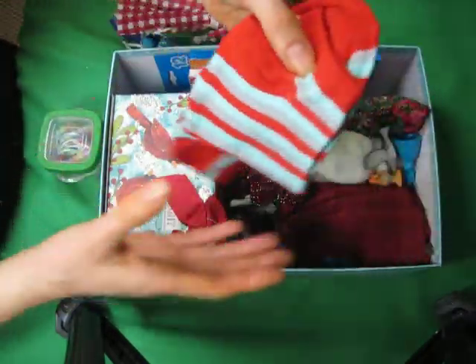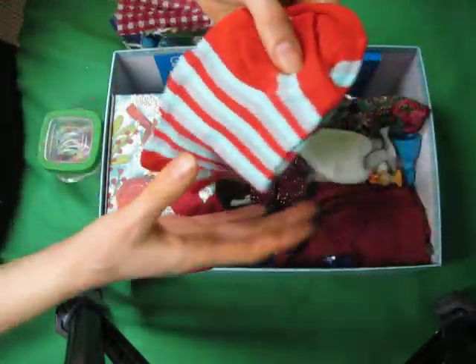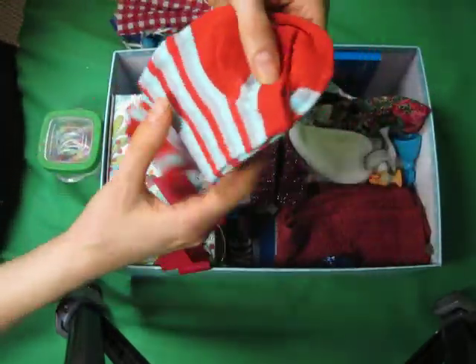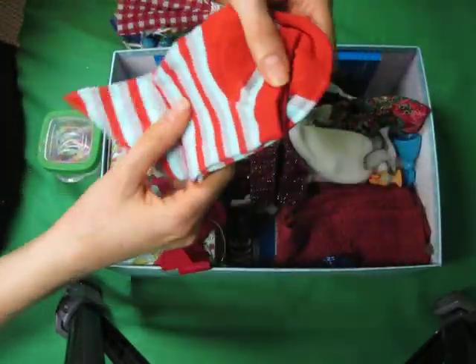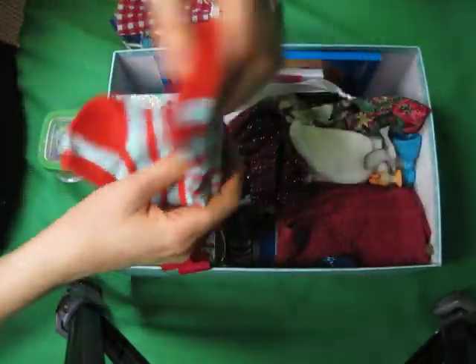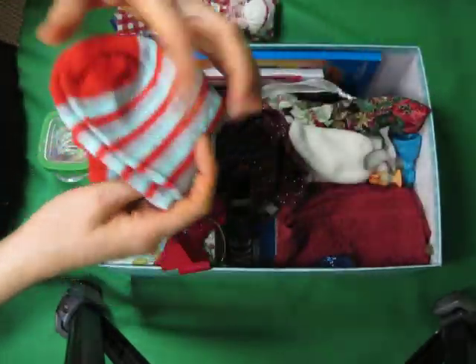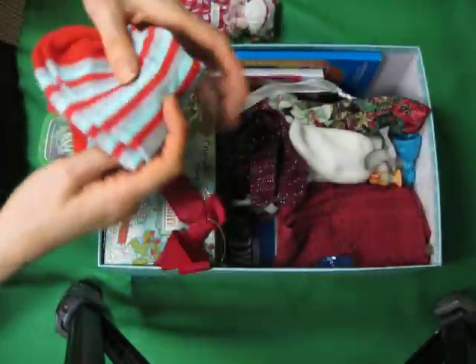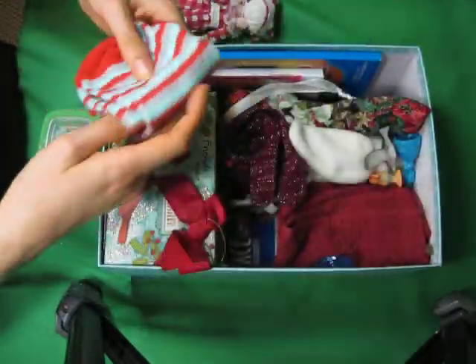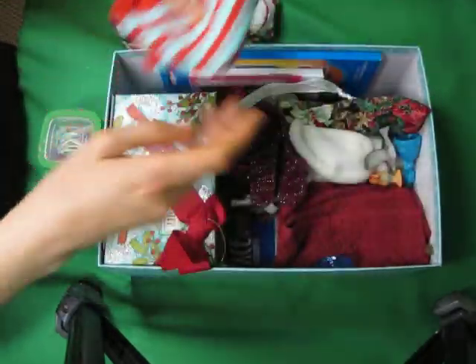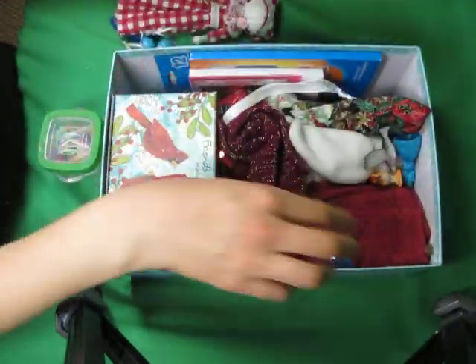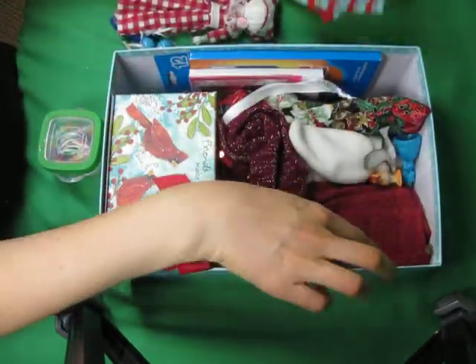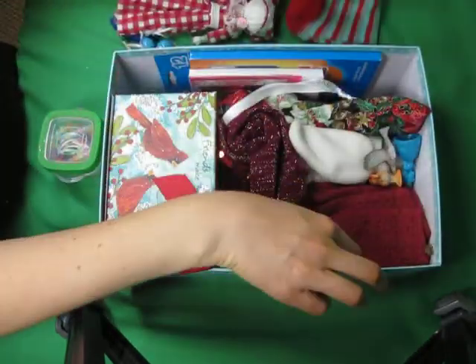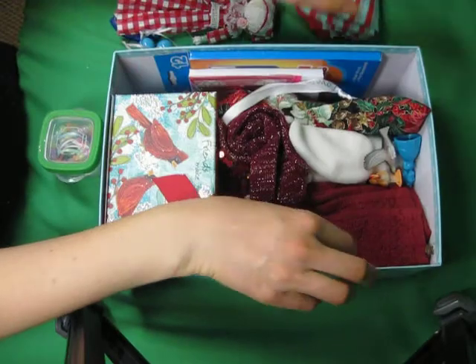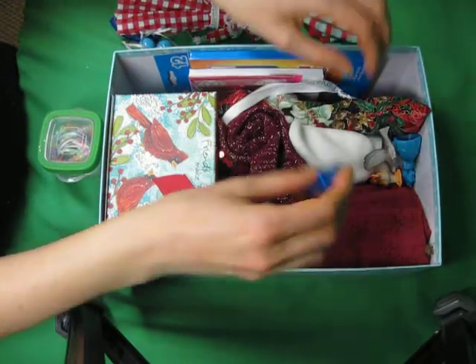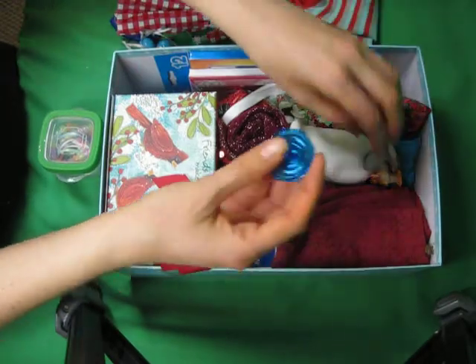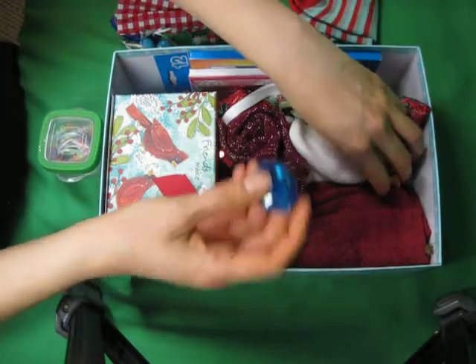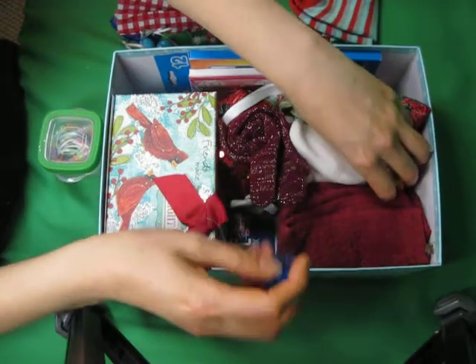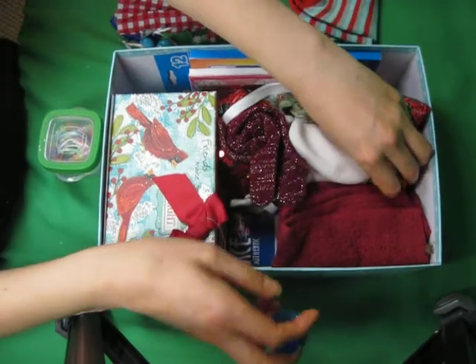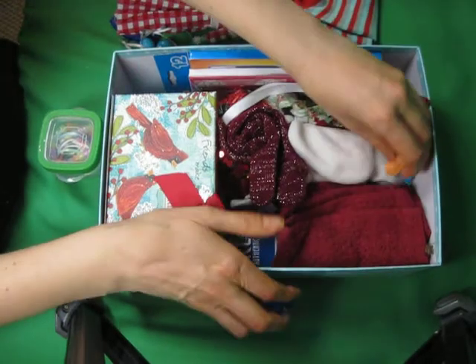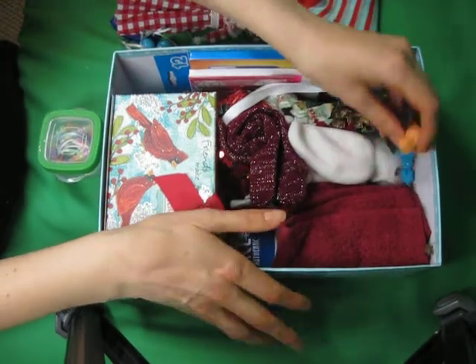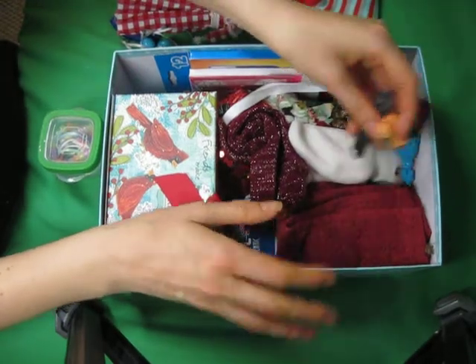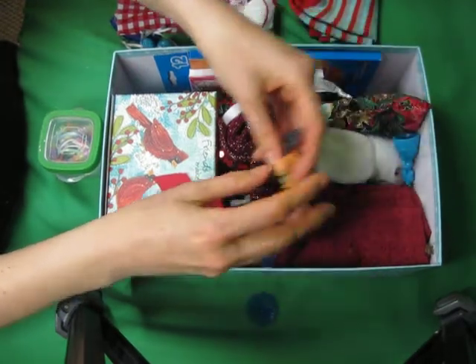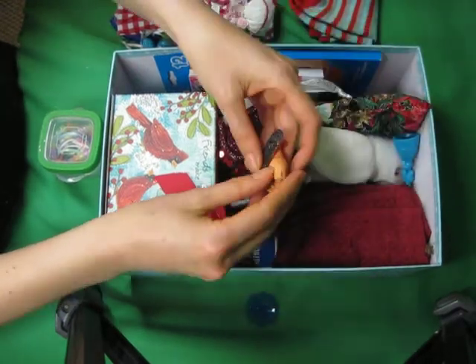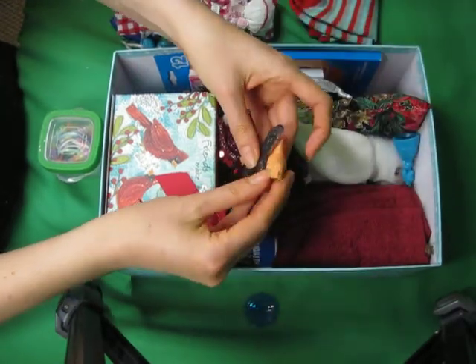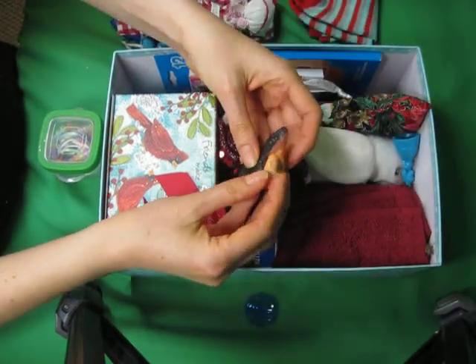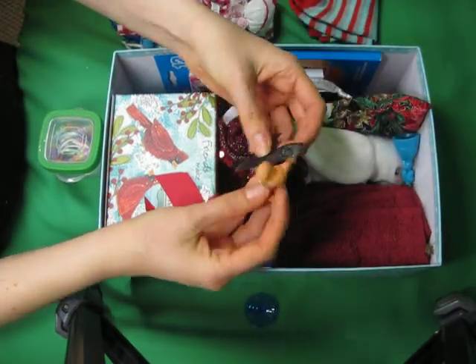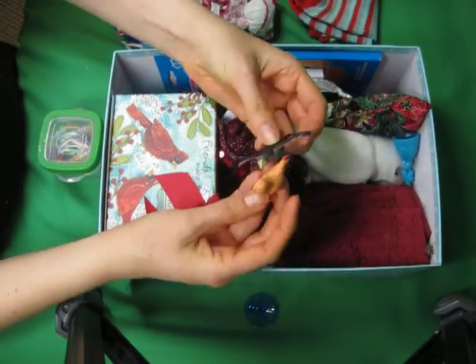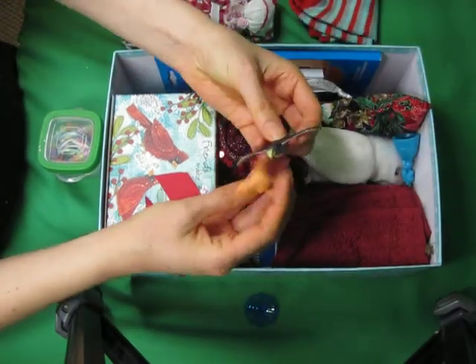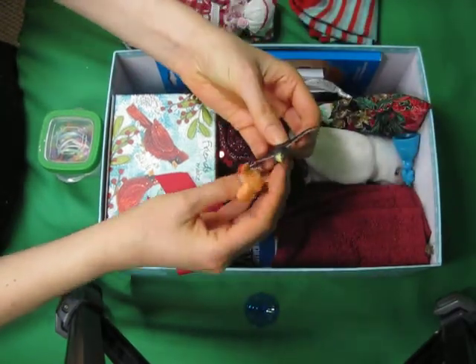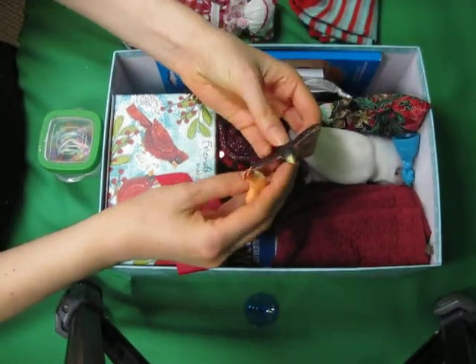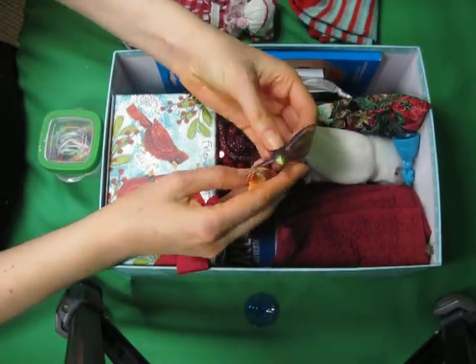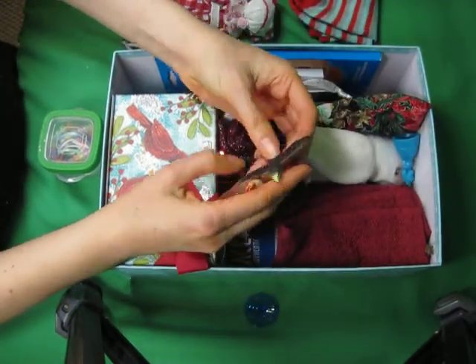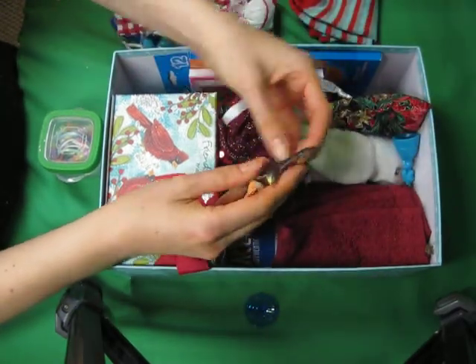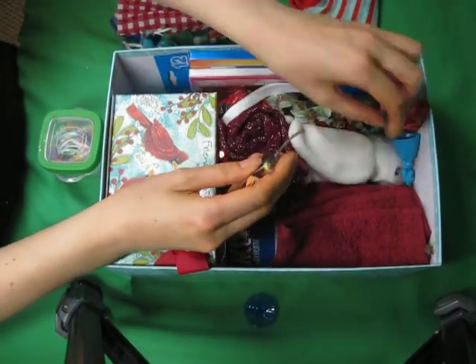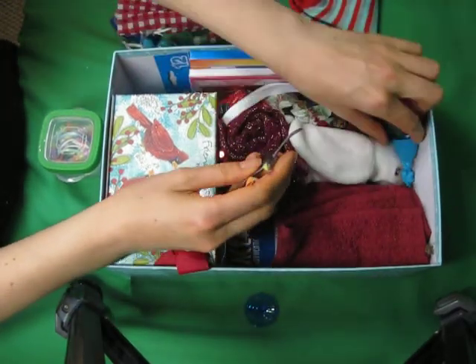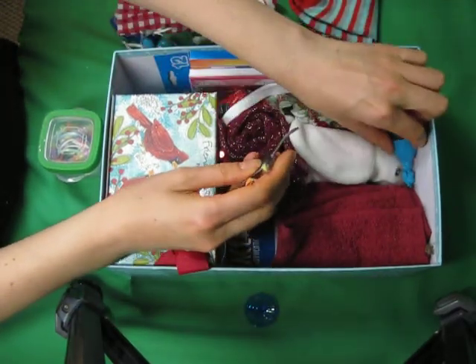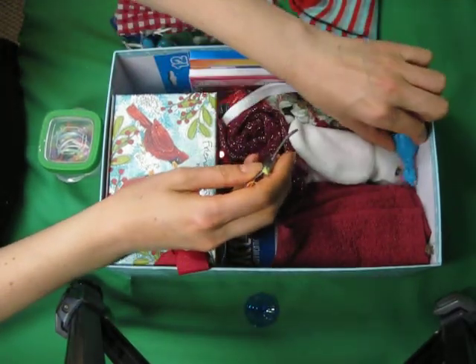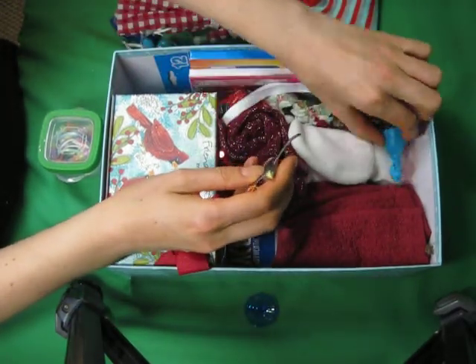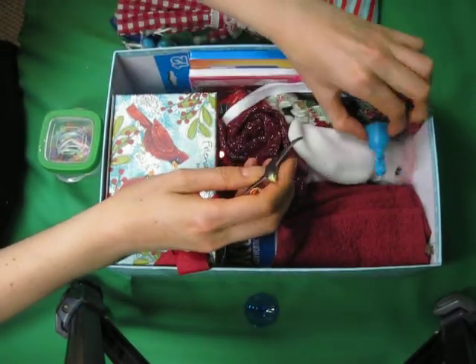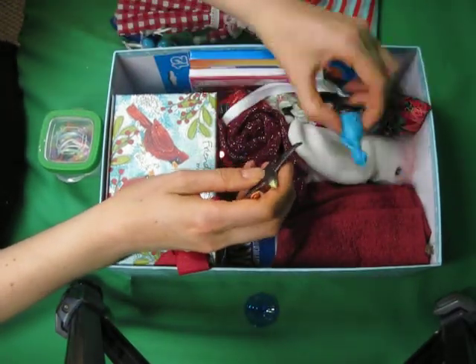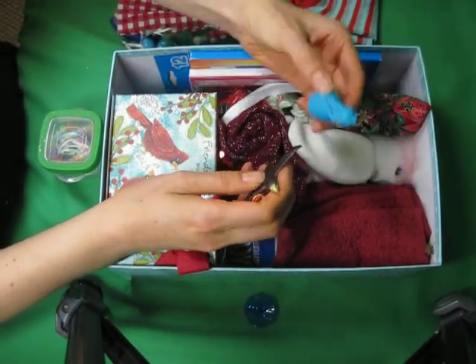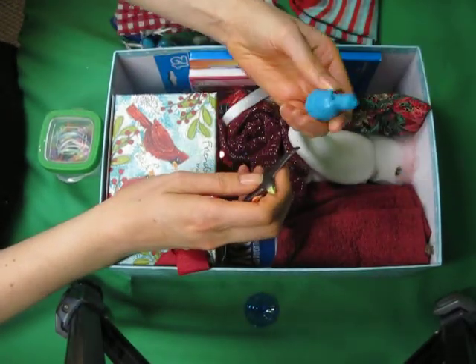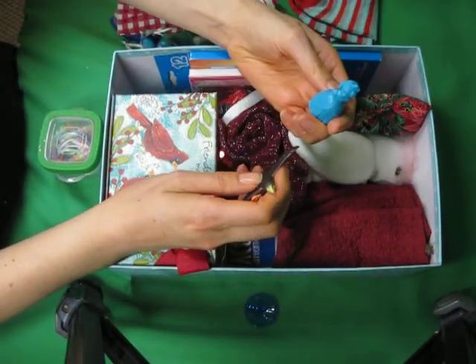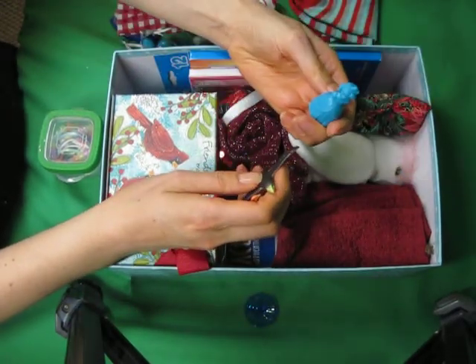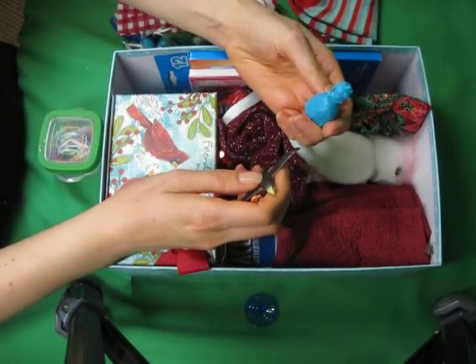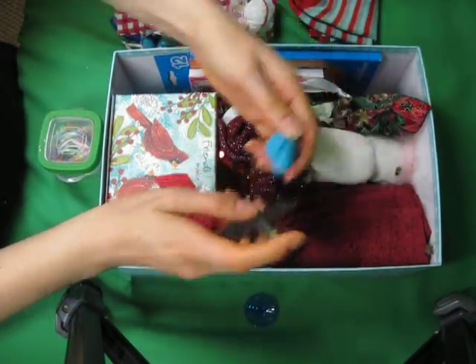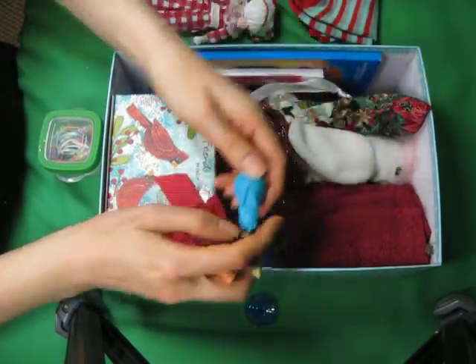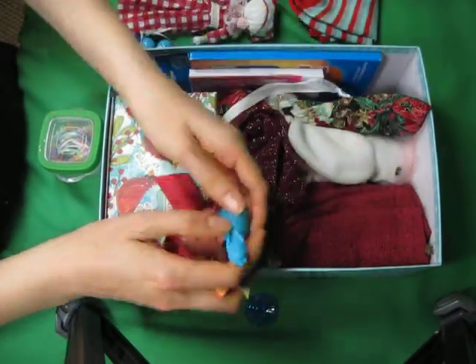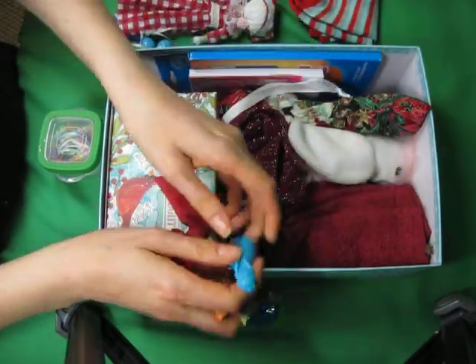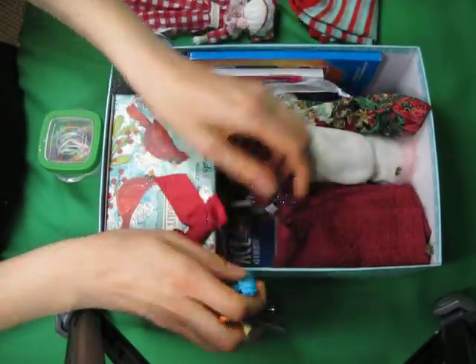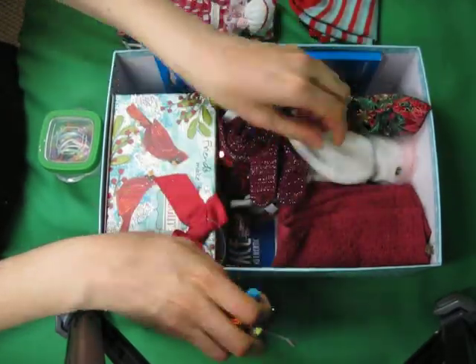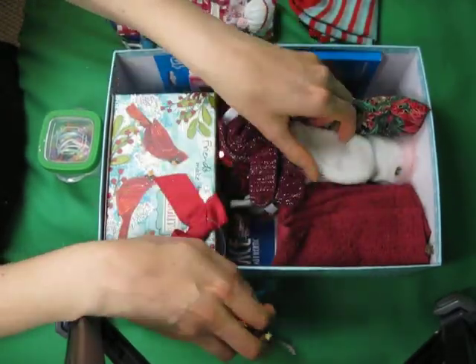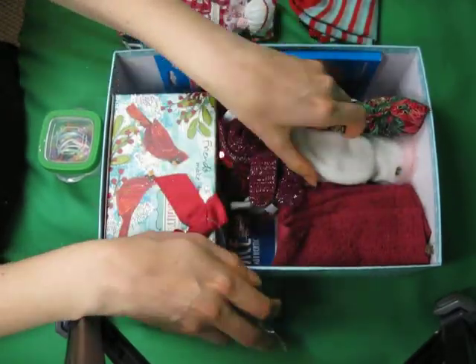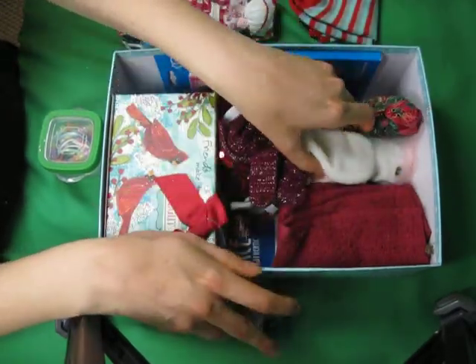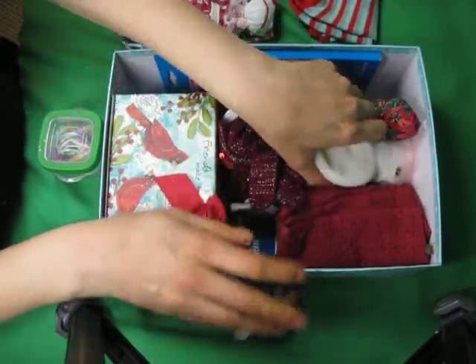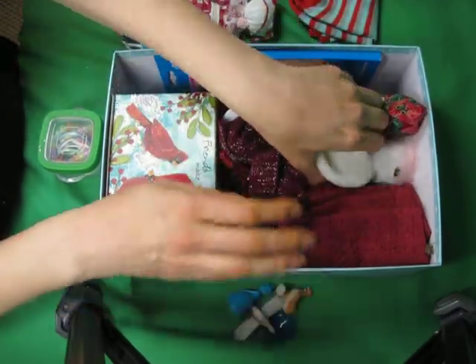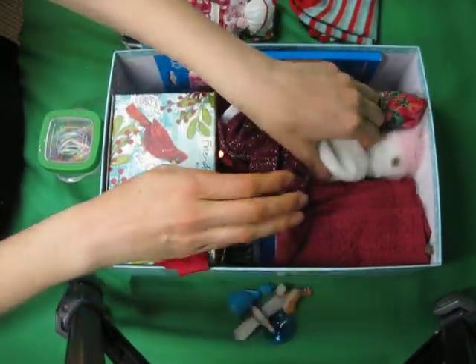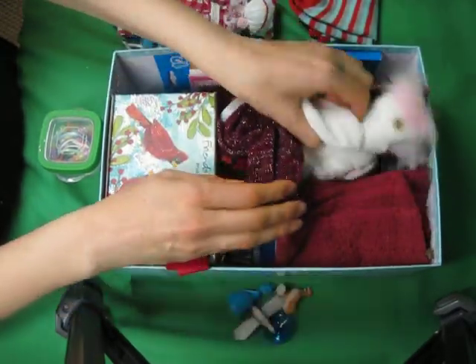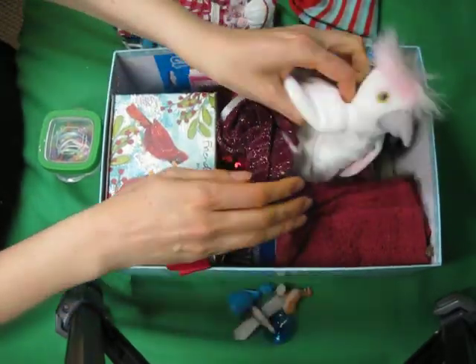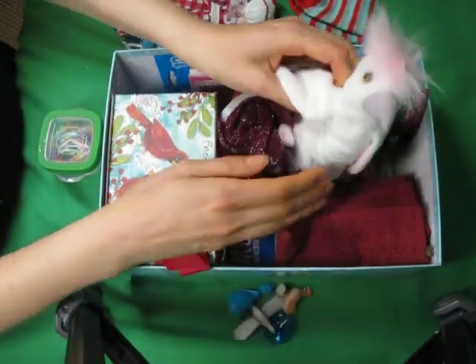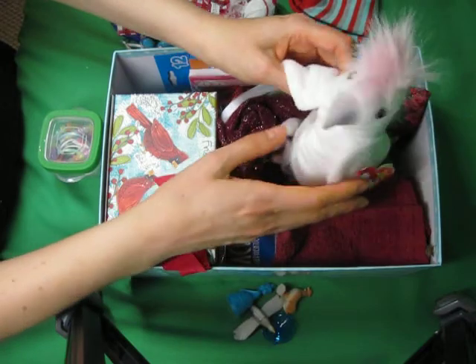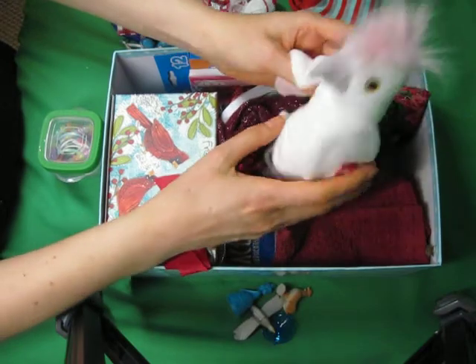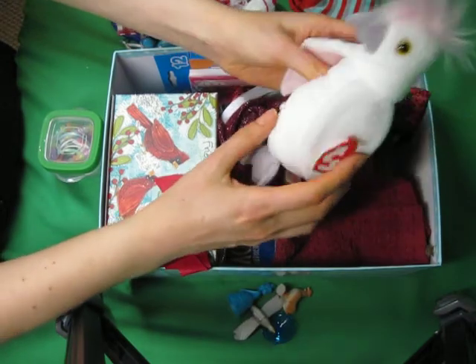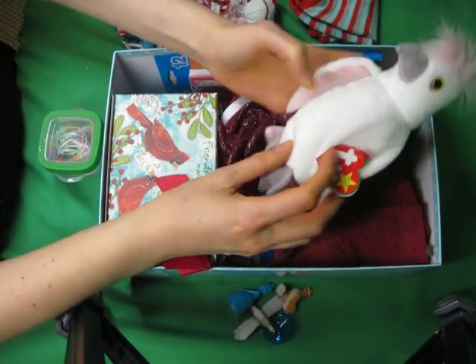A bead jewelry making kit. Socks. A top. A couple little bird figurines. A little princess figurine.